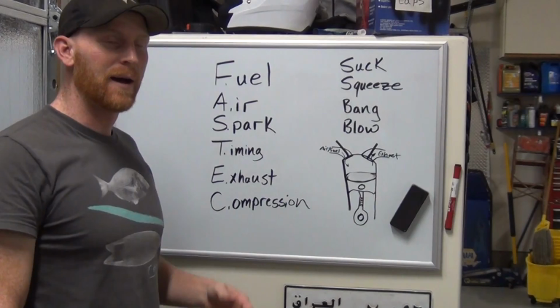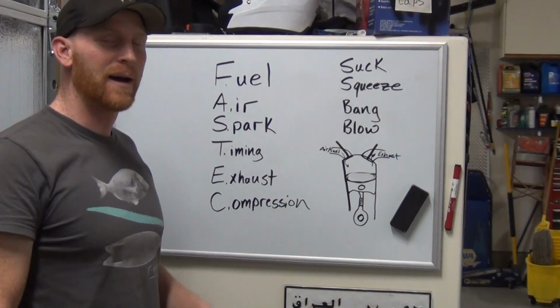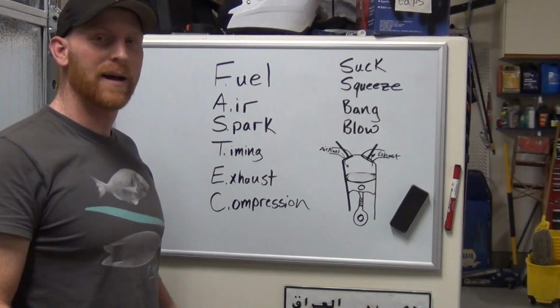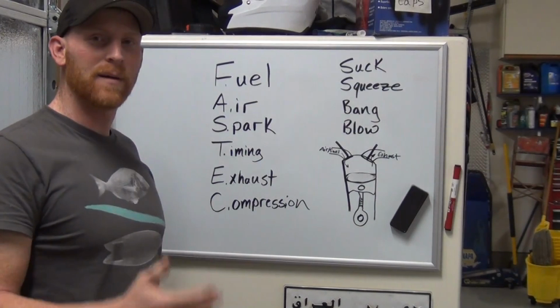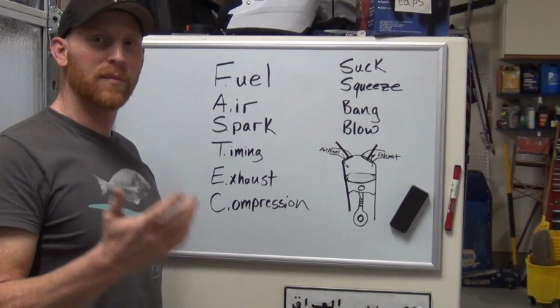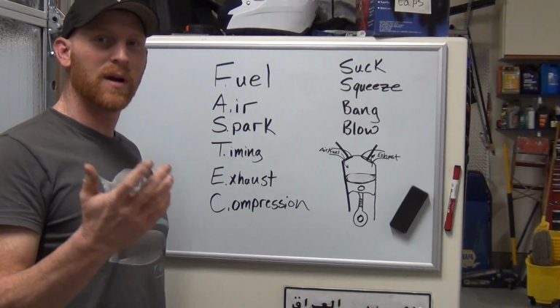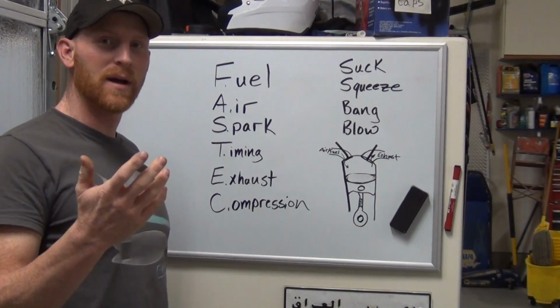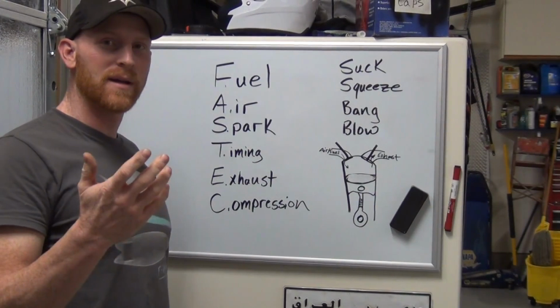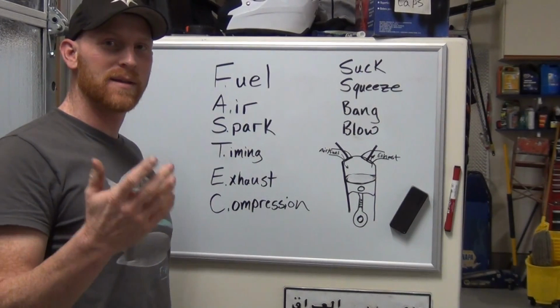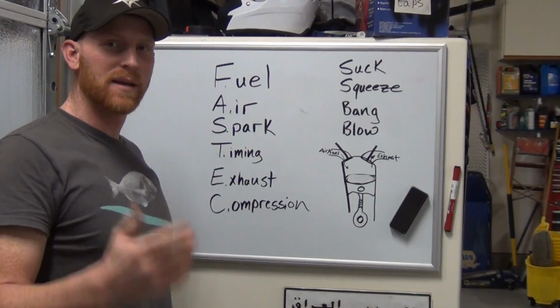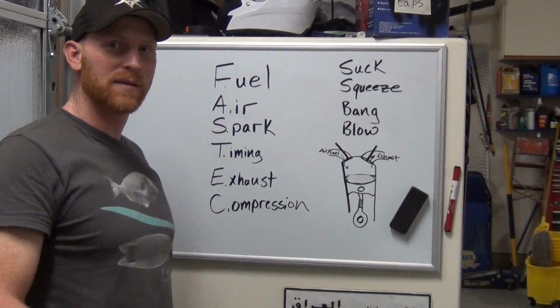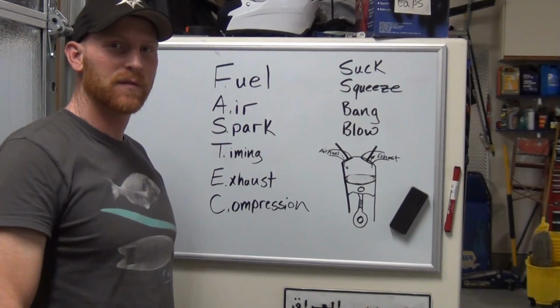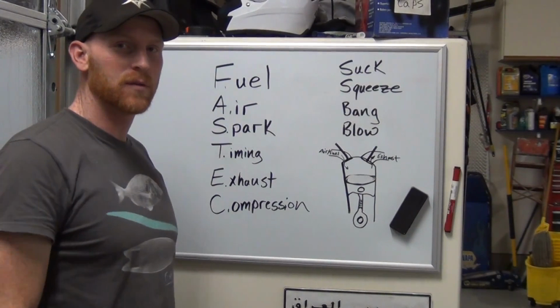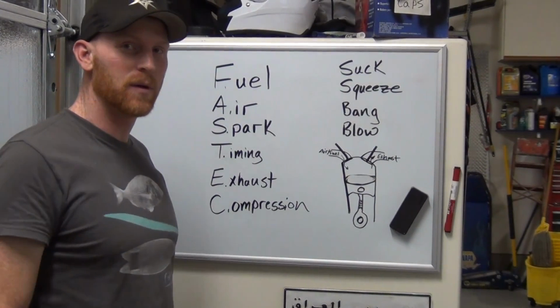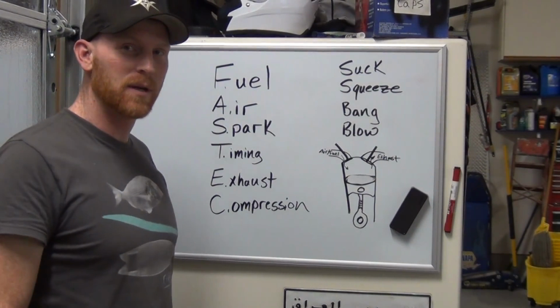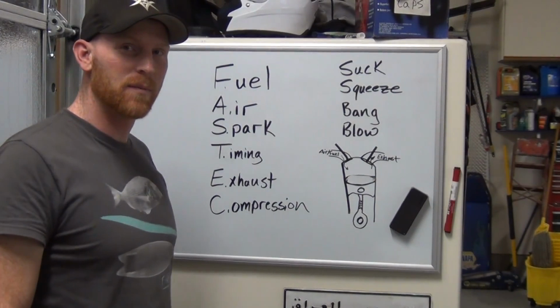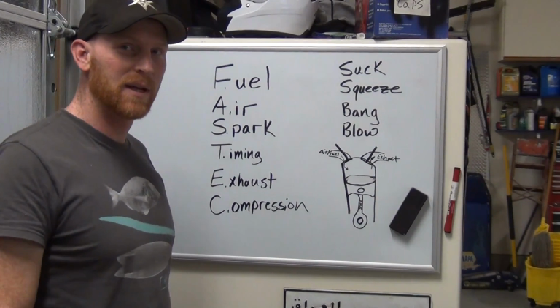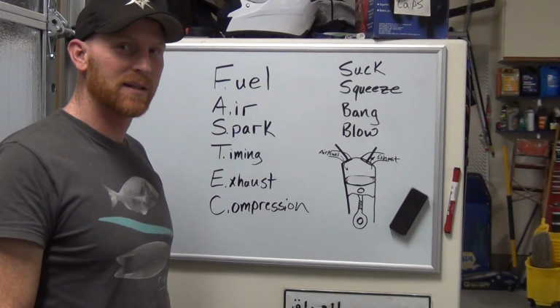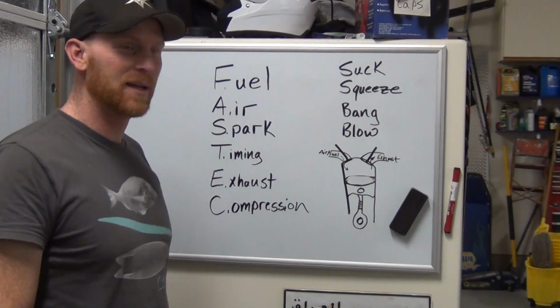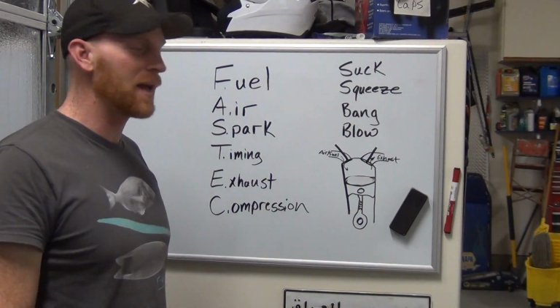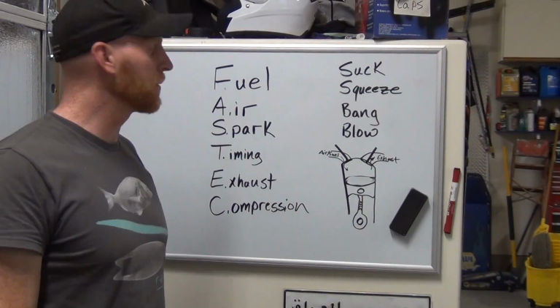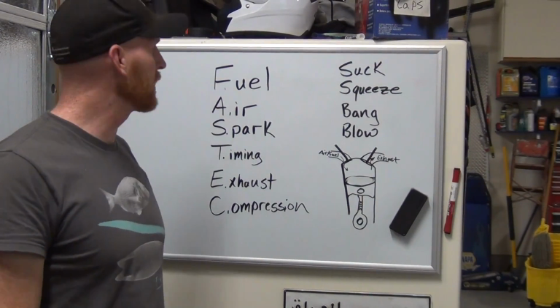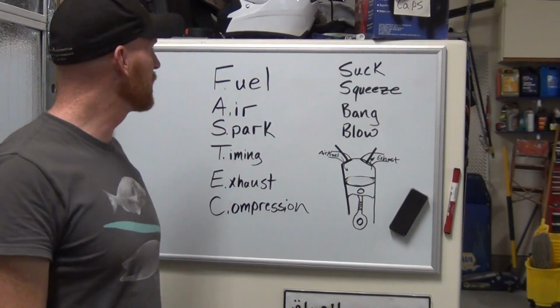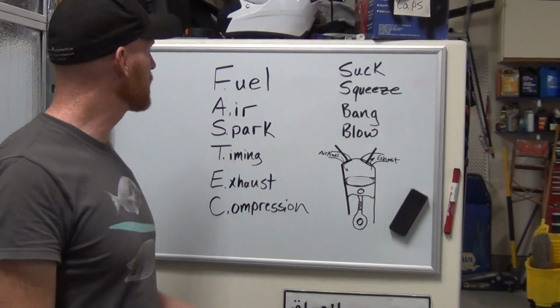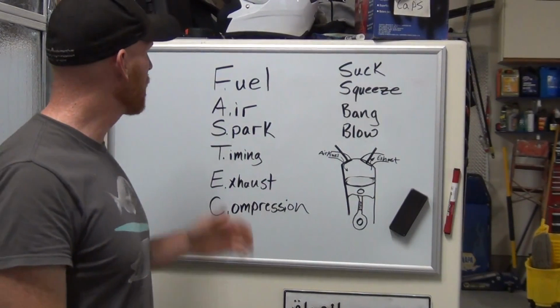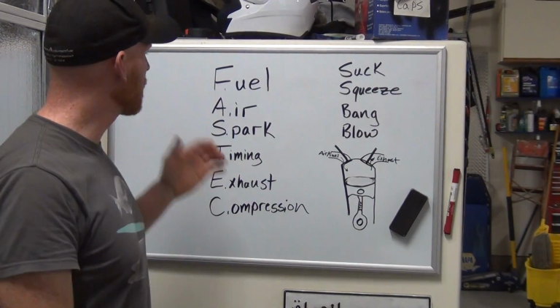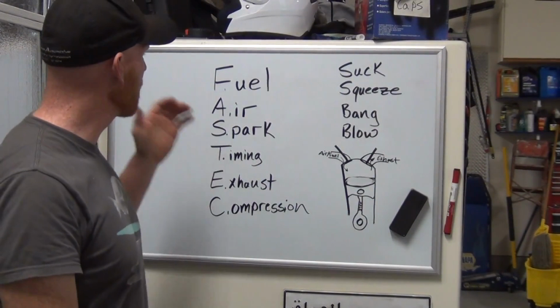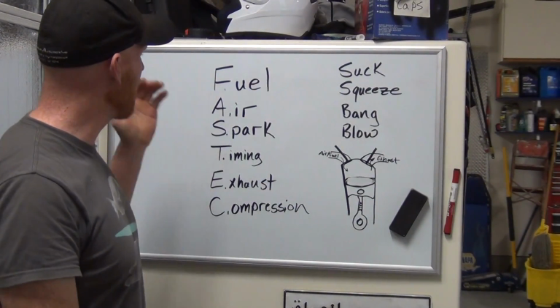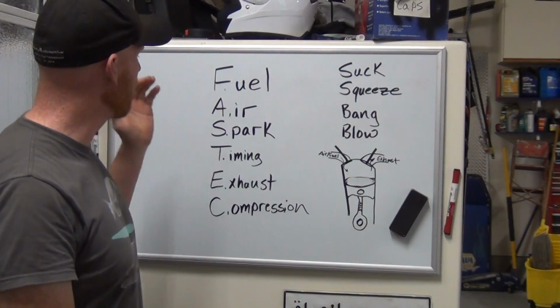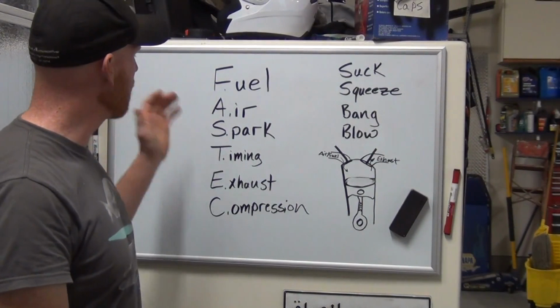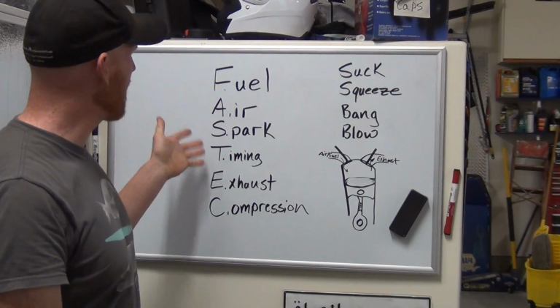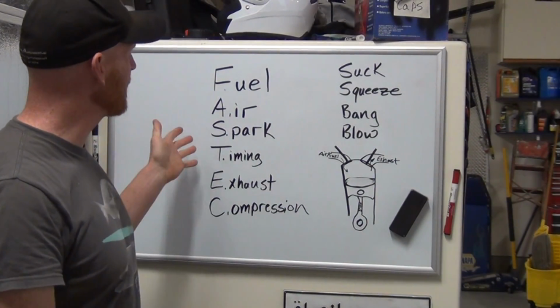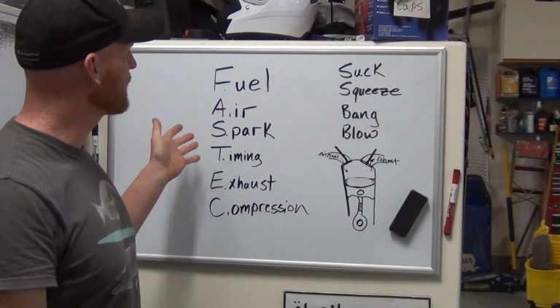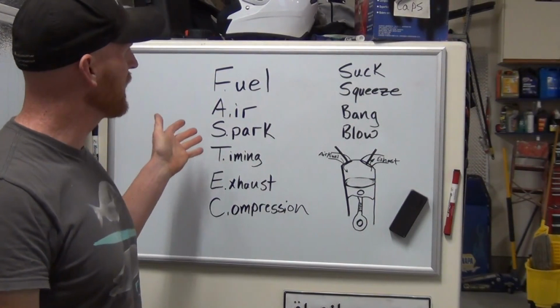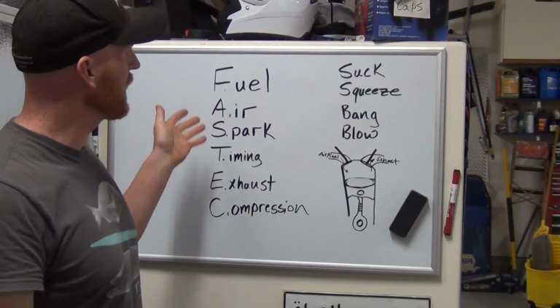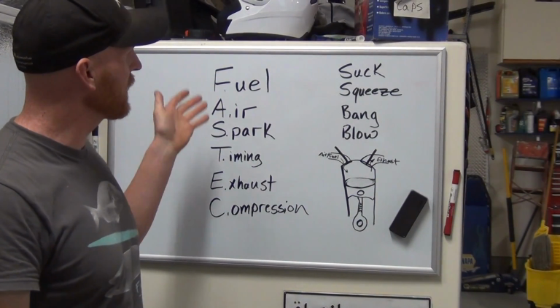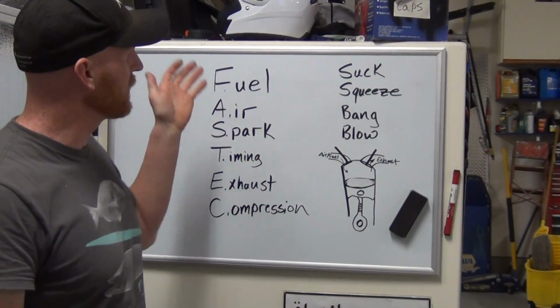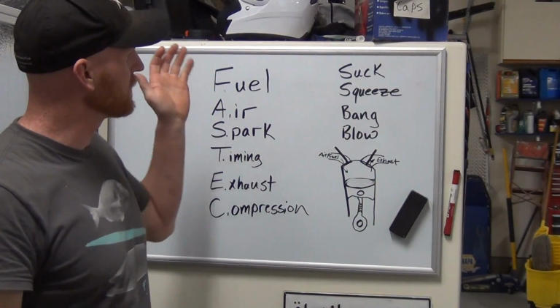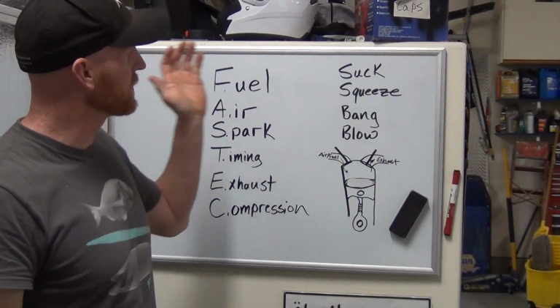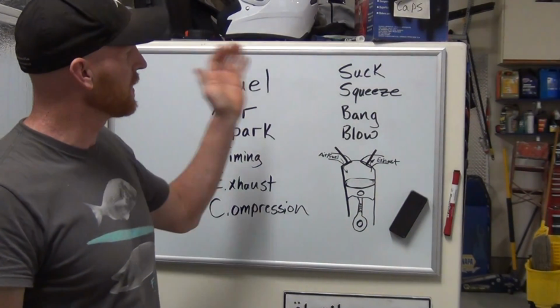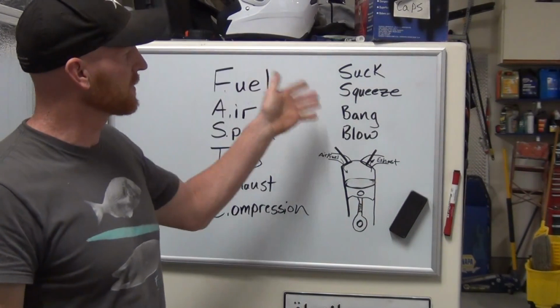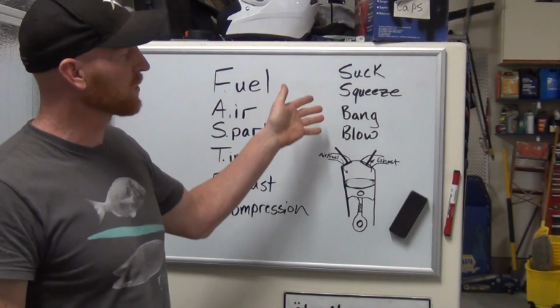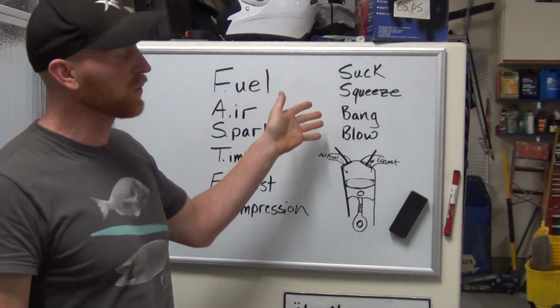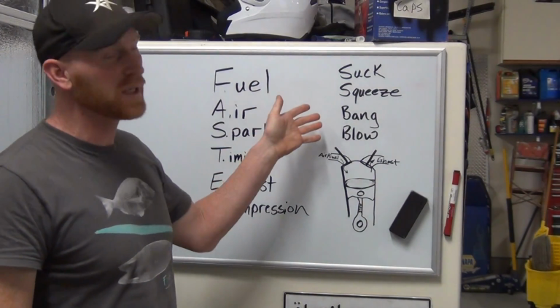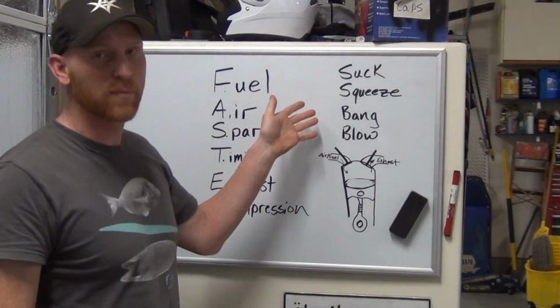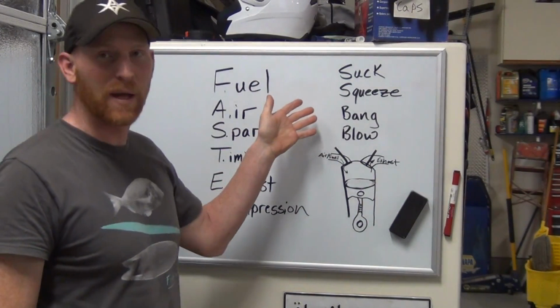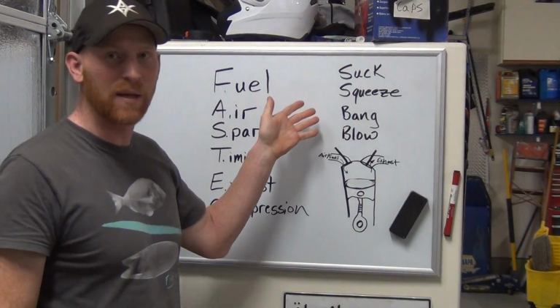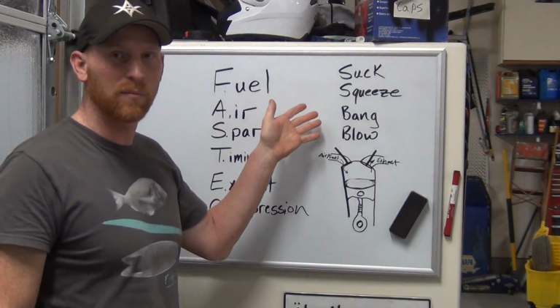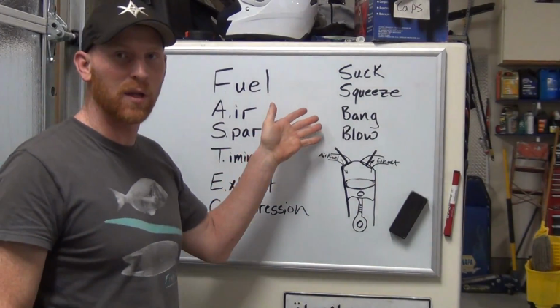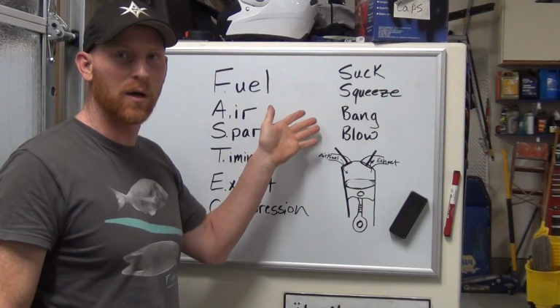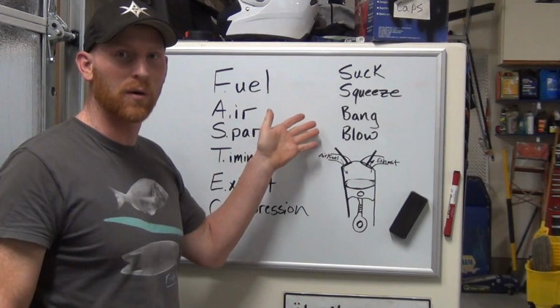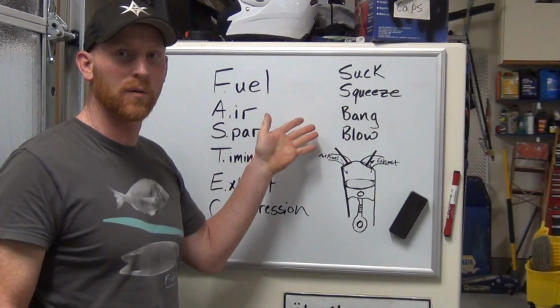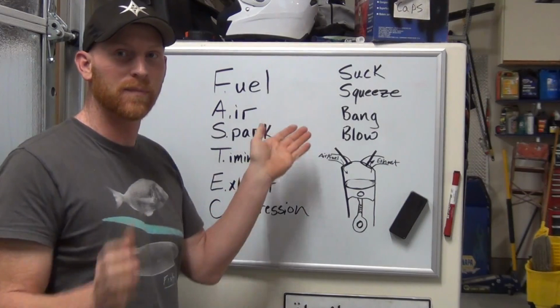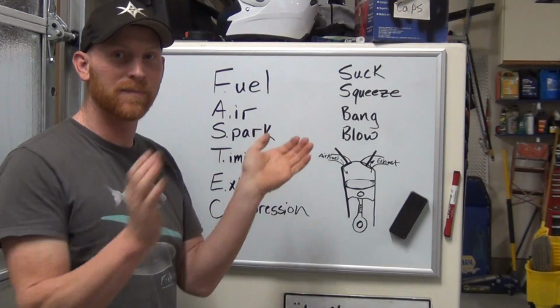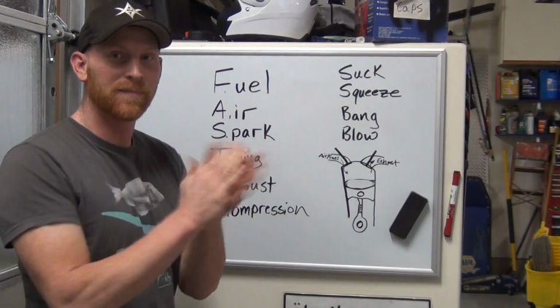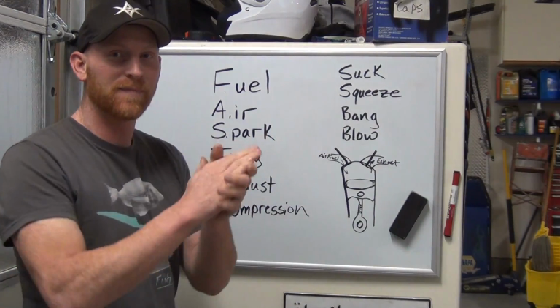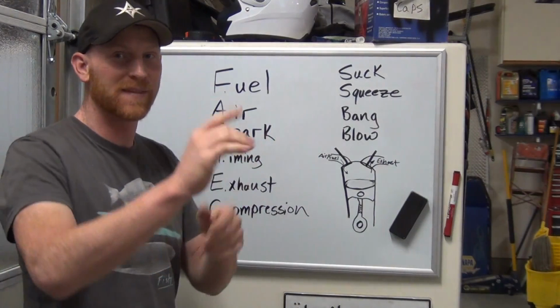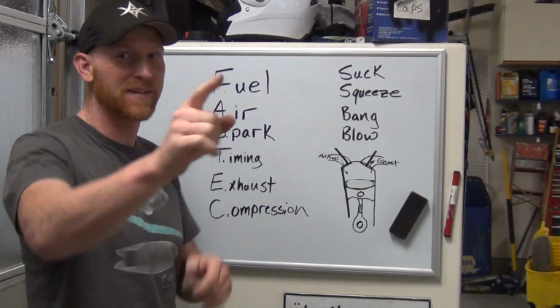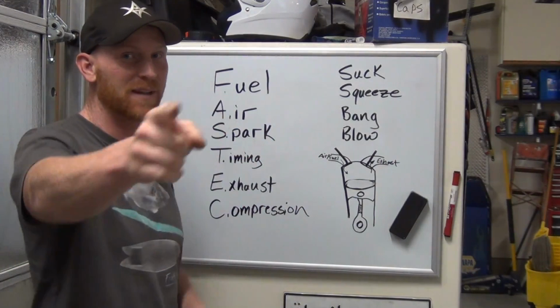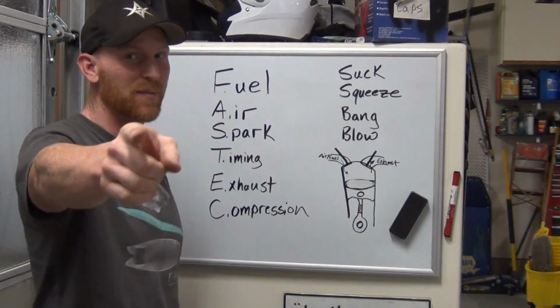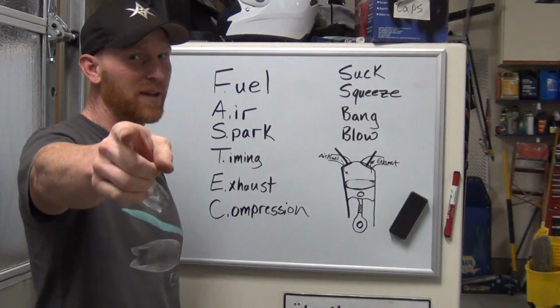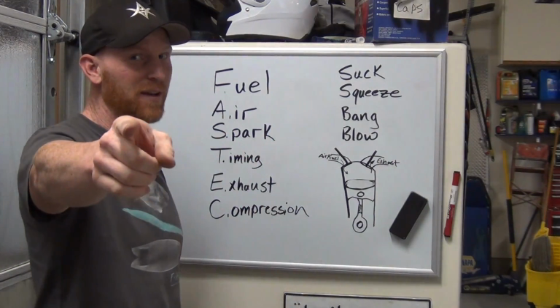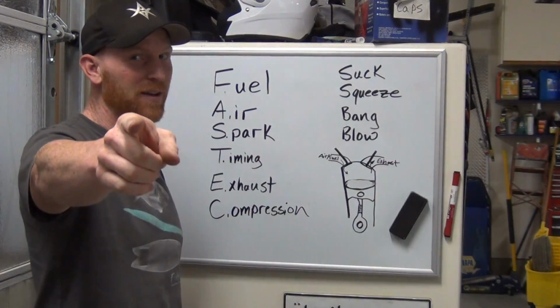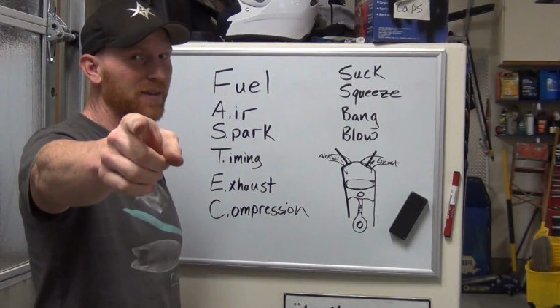Hi, I'm Brian. Thanks for joining me. Today we're going to talk about FAST Tech and Suck, Squeeze, Bang, Blow. It's going to be good.